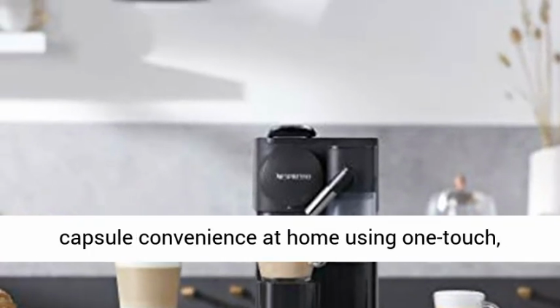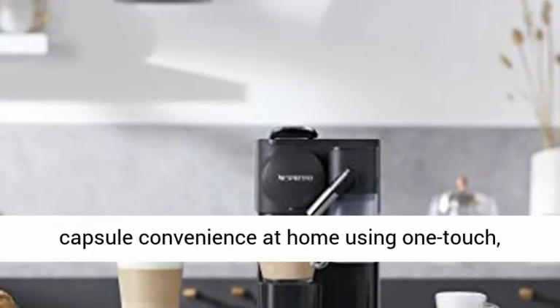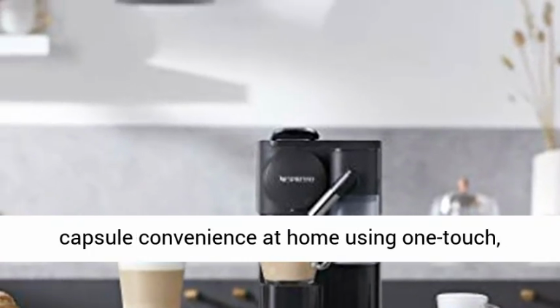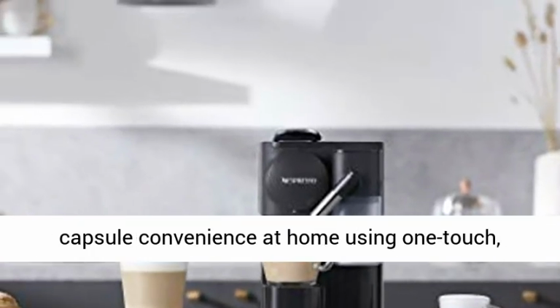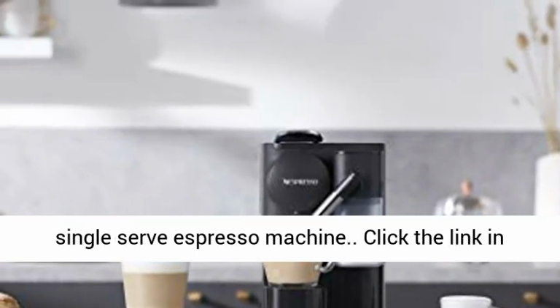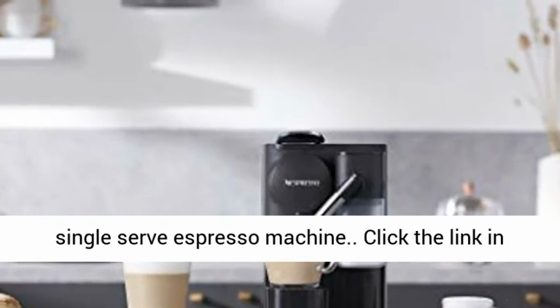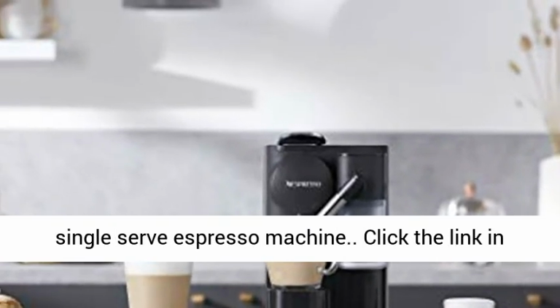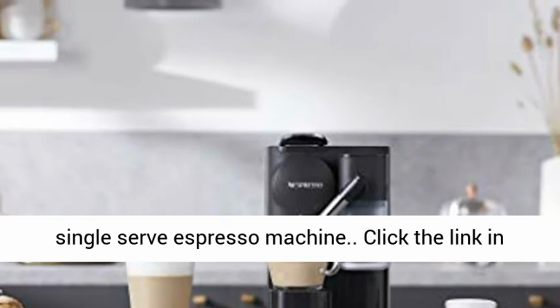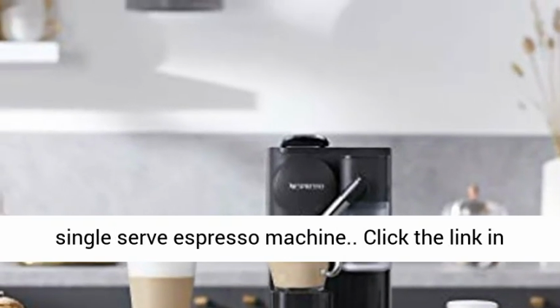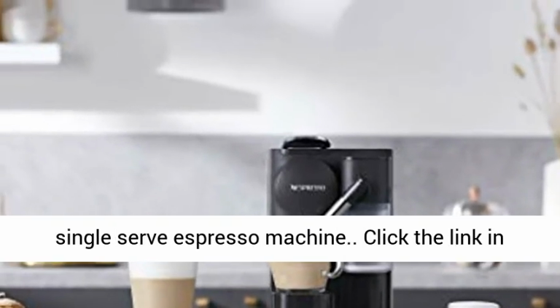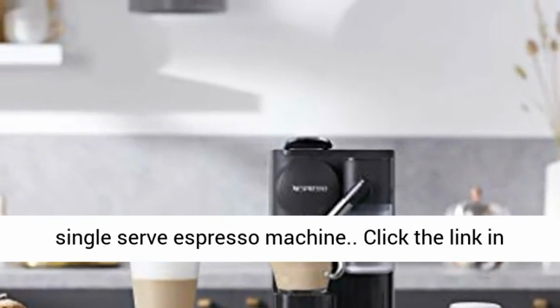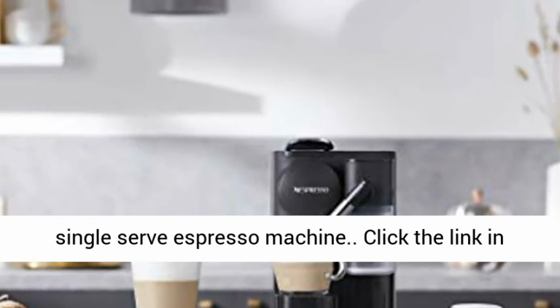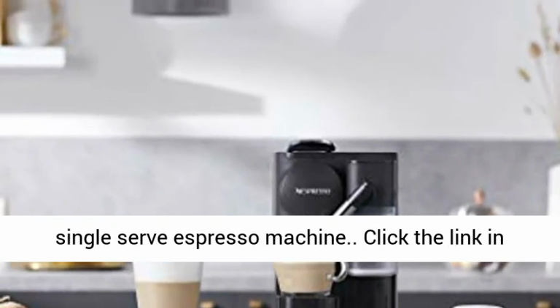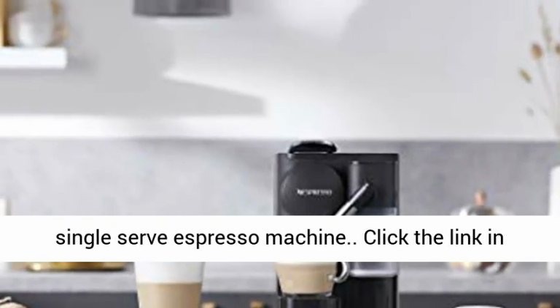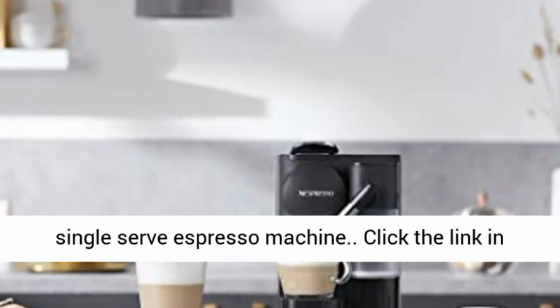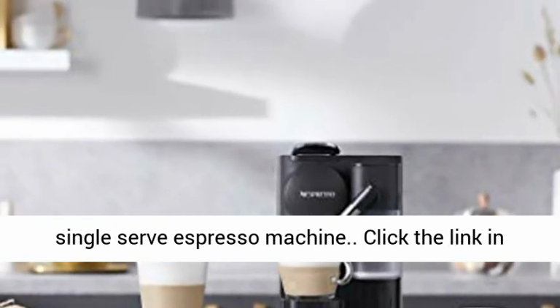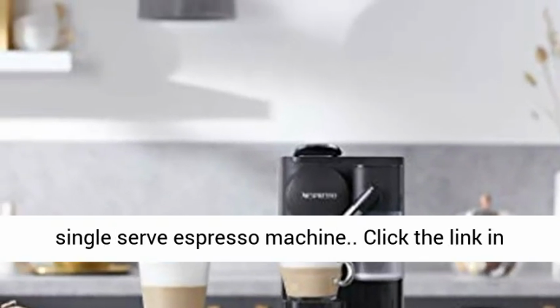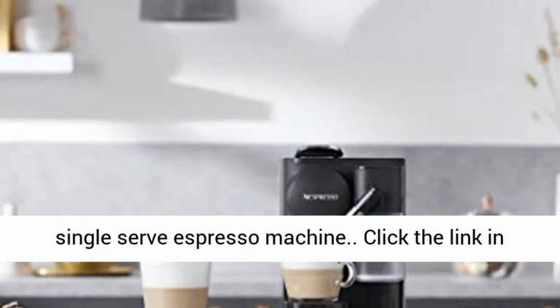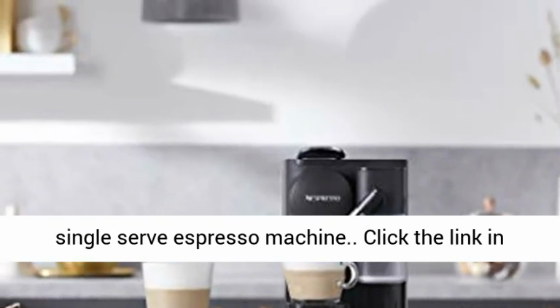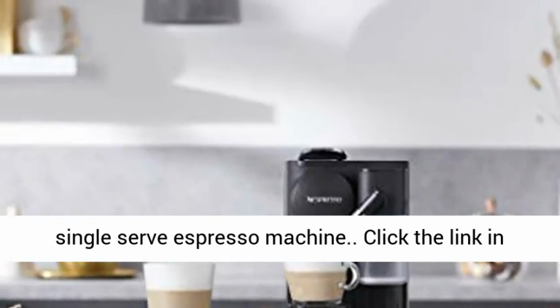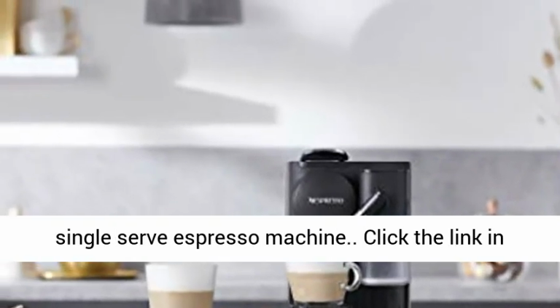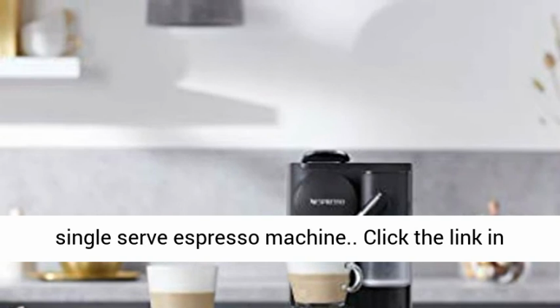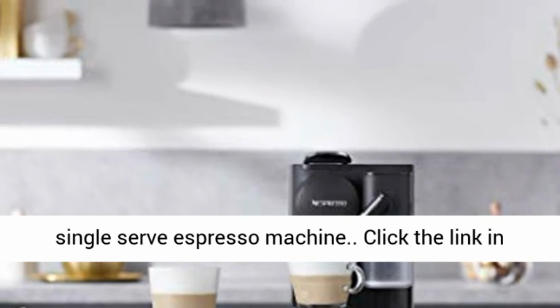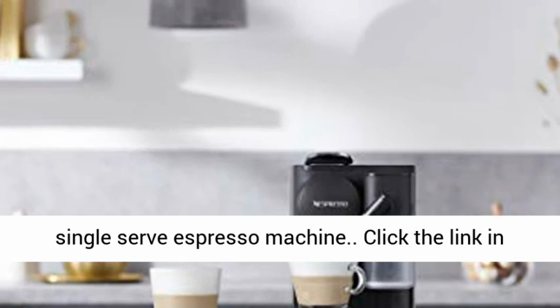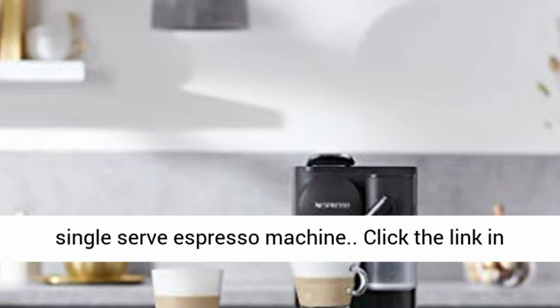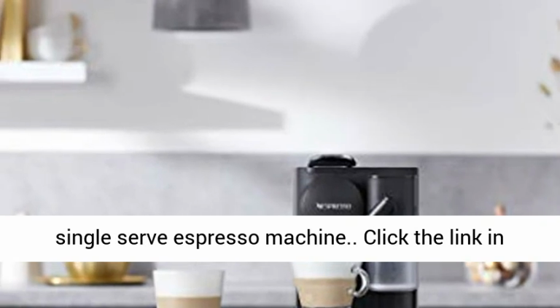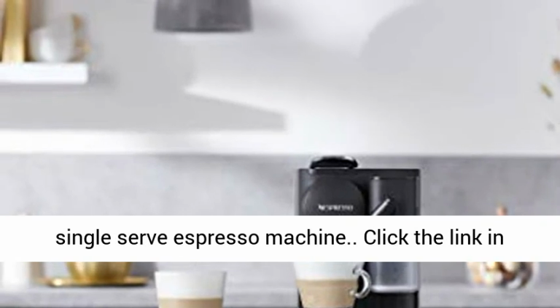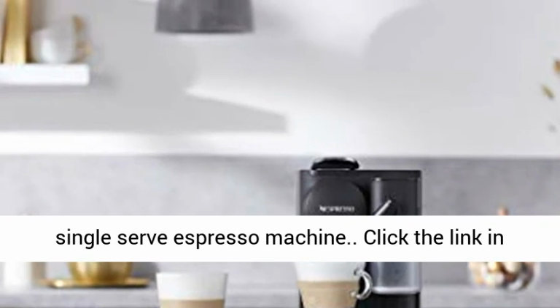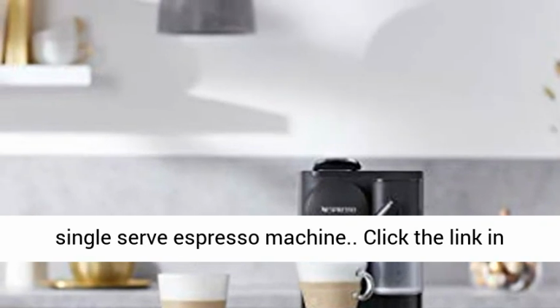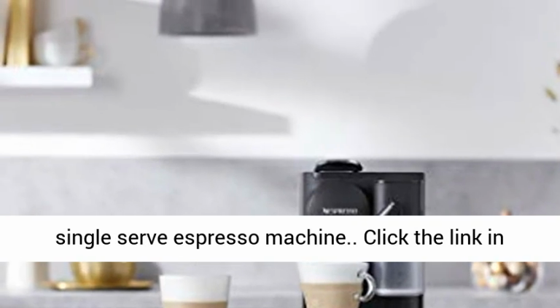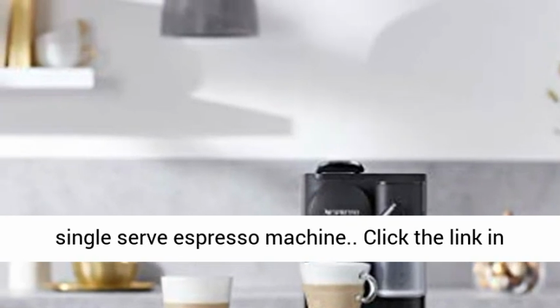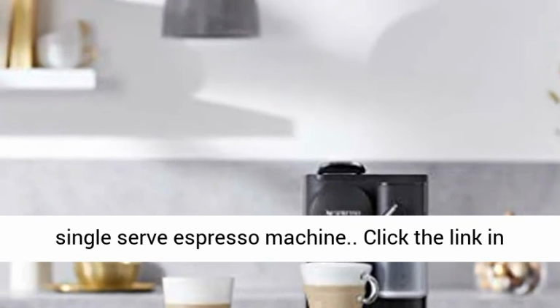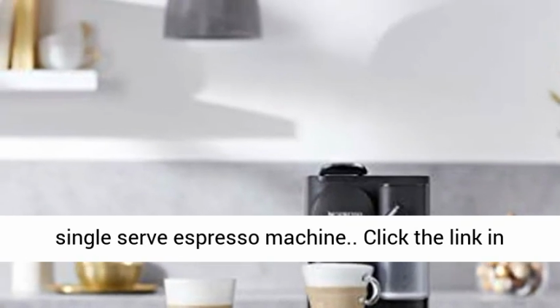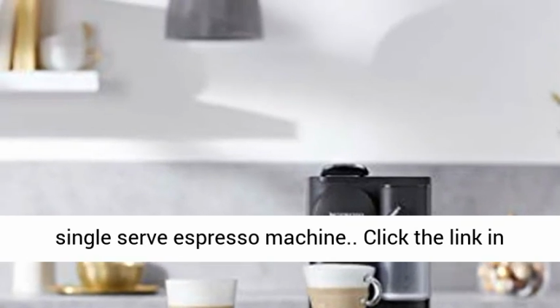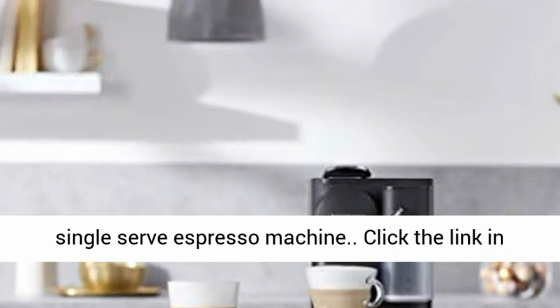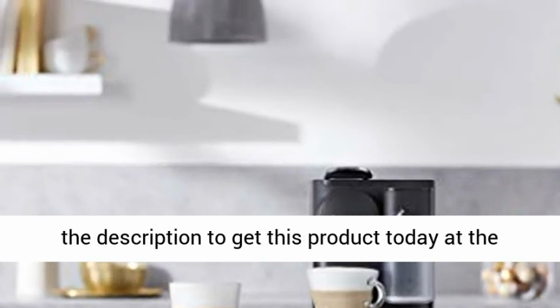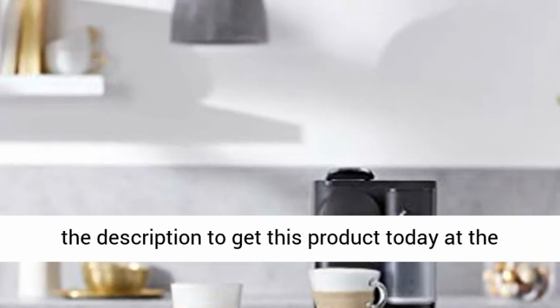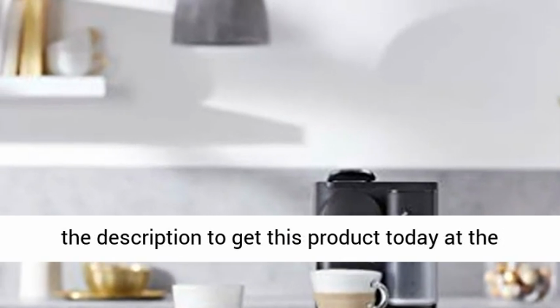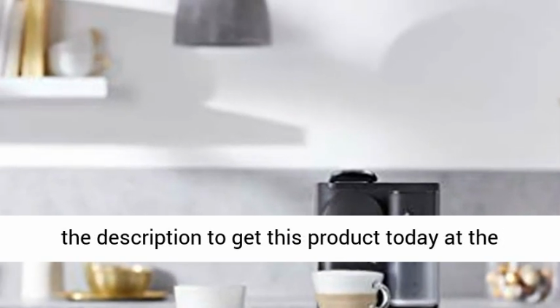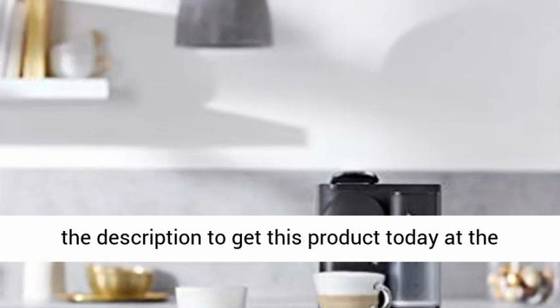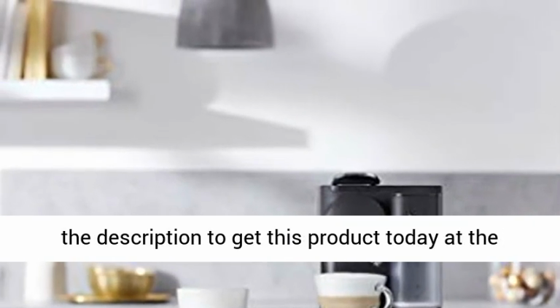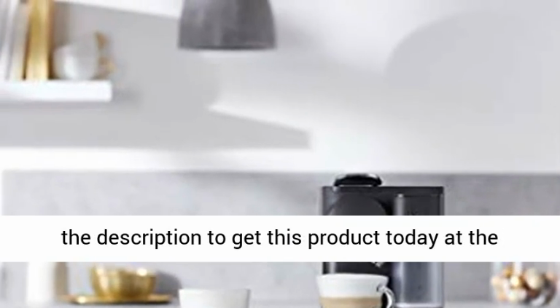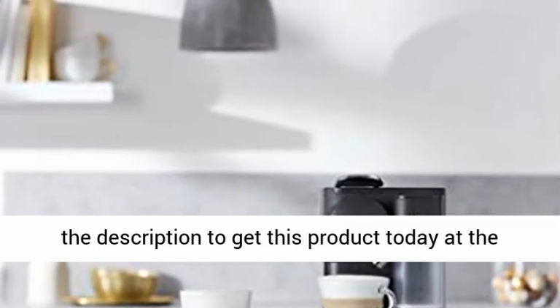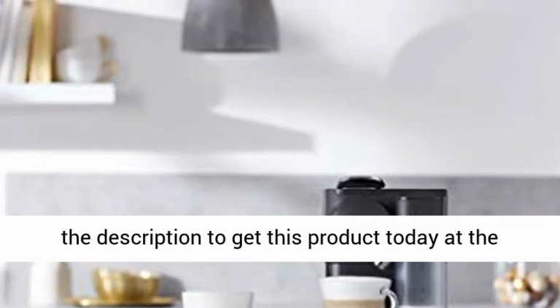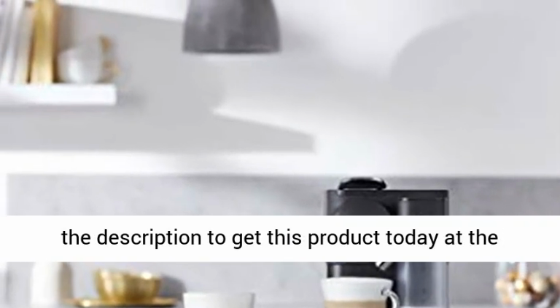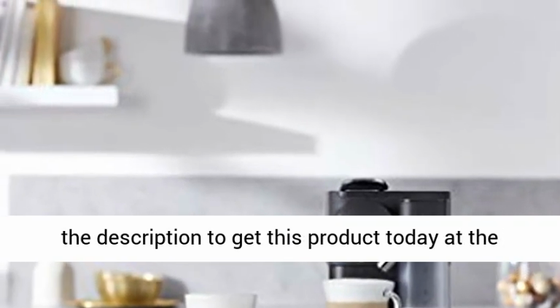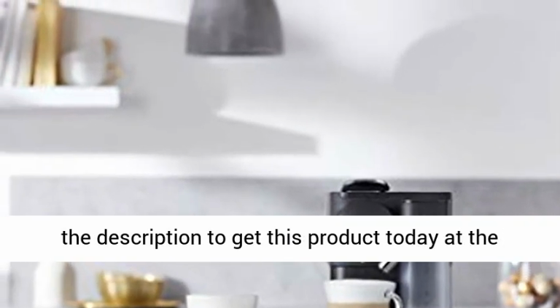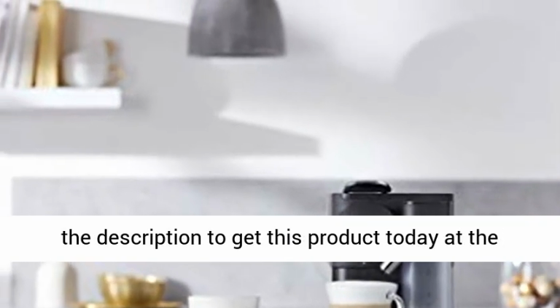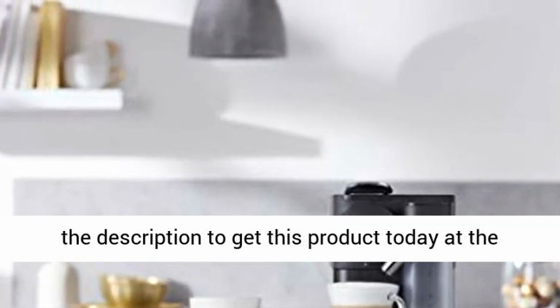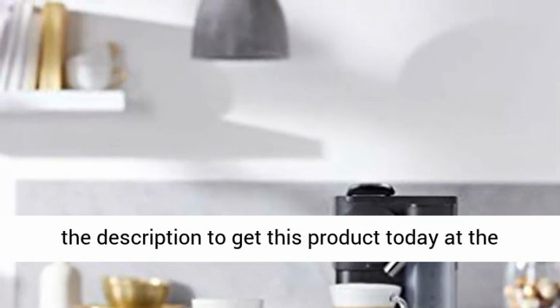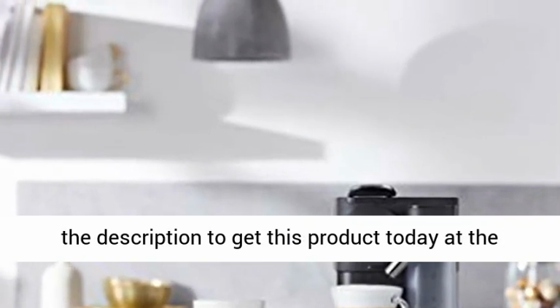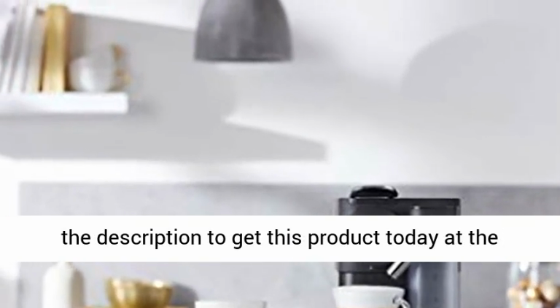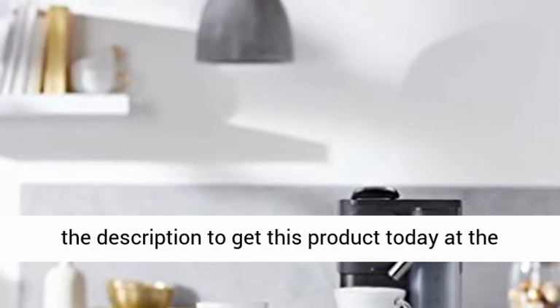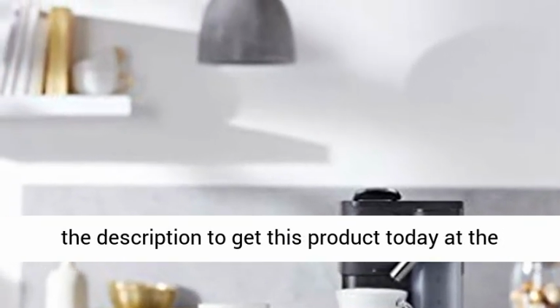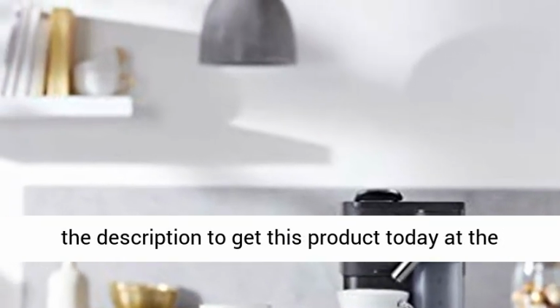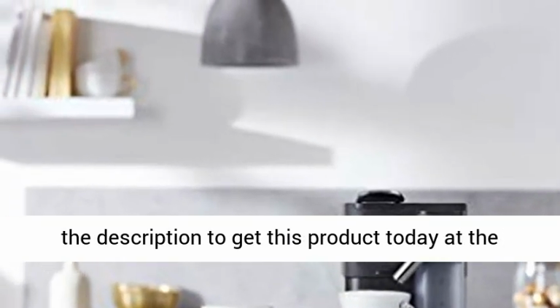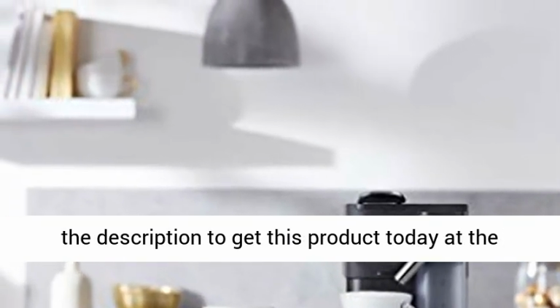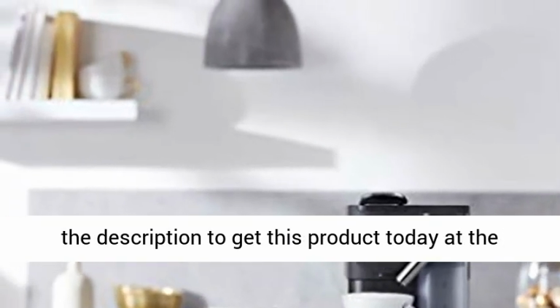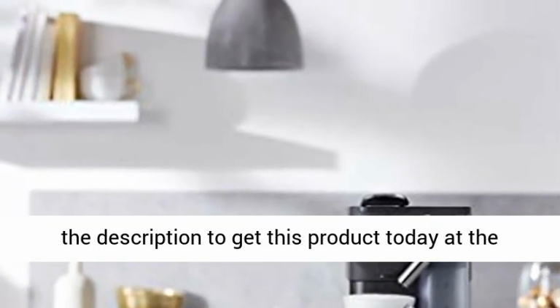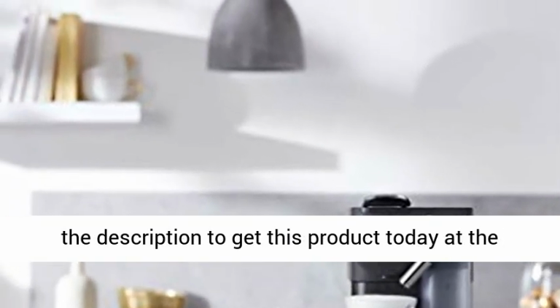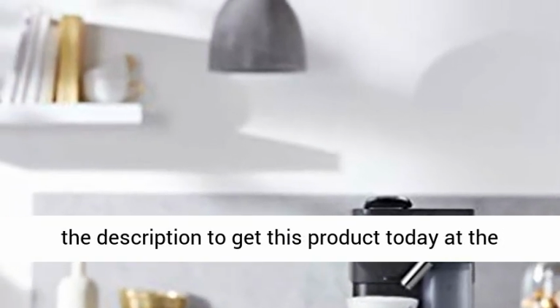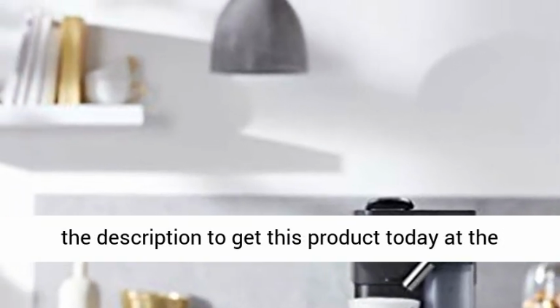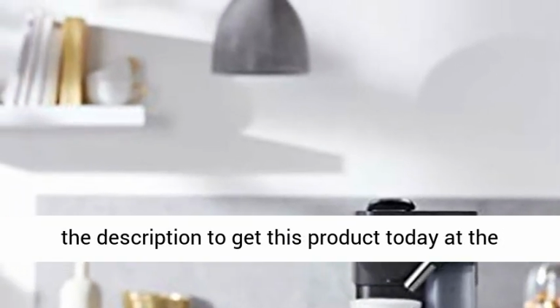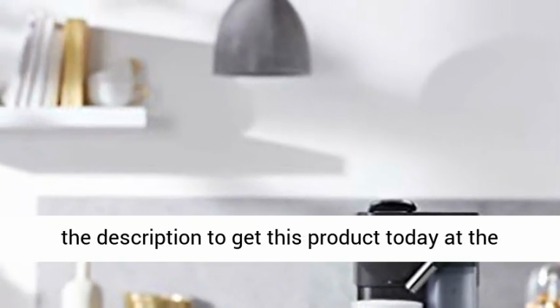Single Serve Espresso Machine. Click the link in the description to get this product today at the best price.